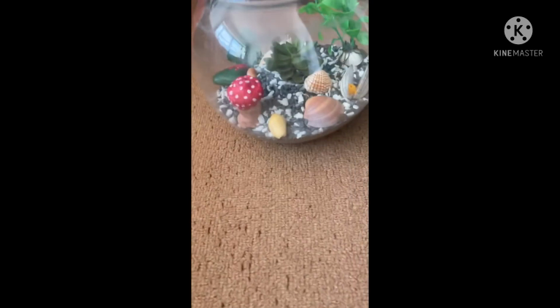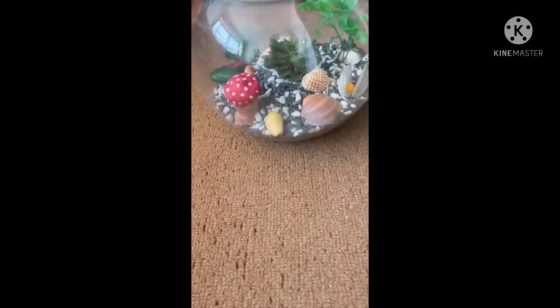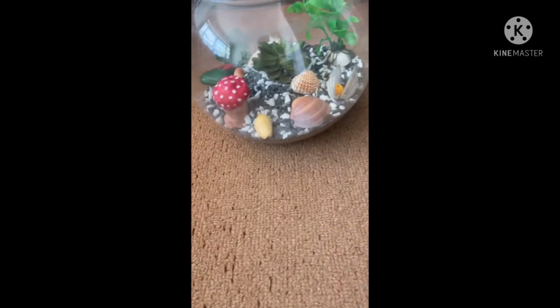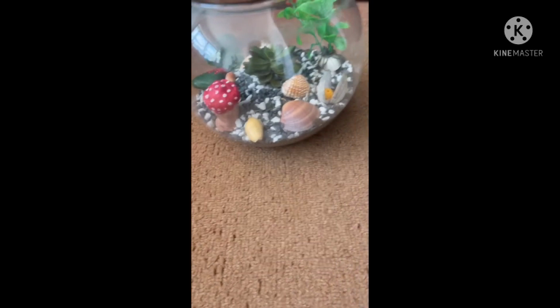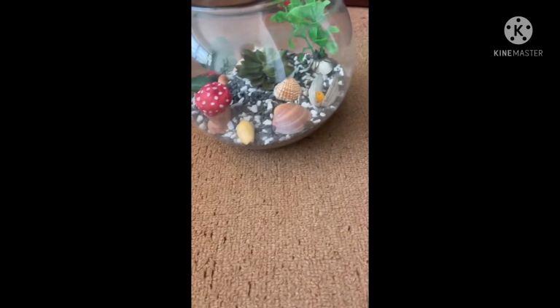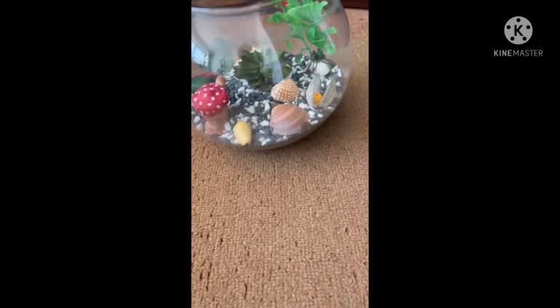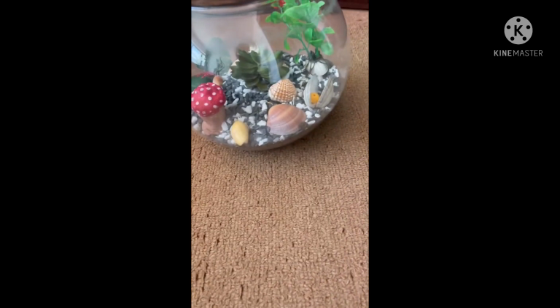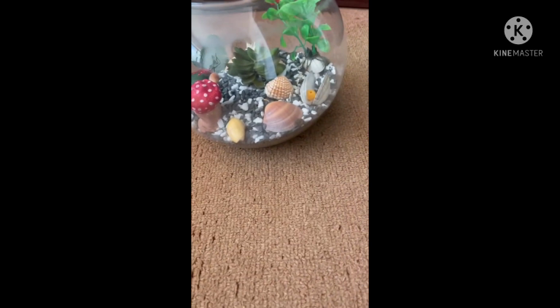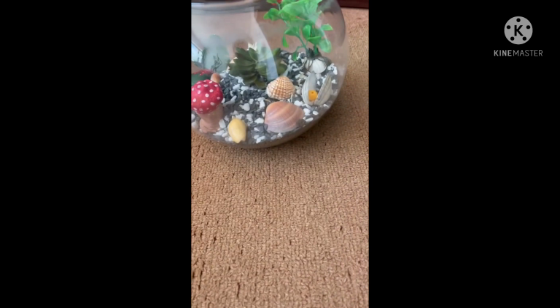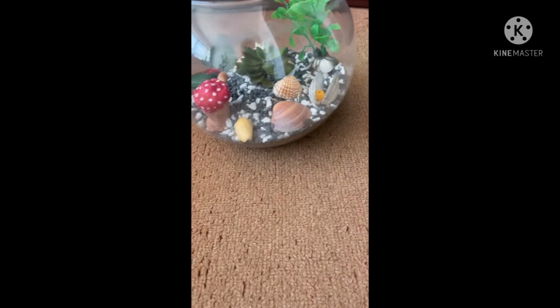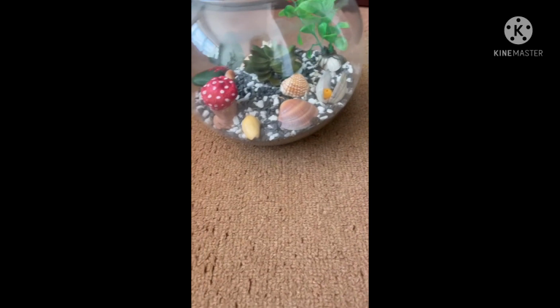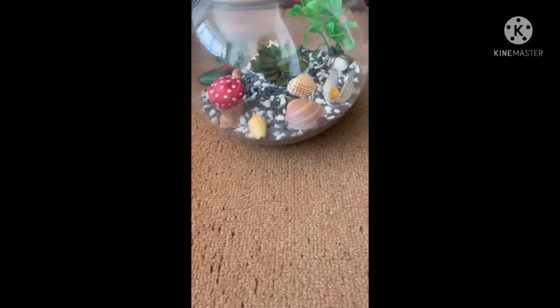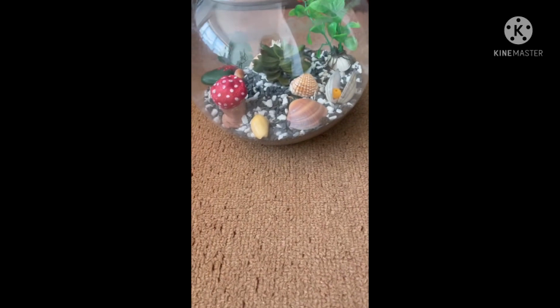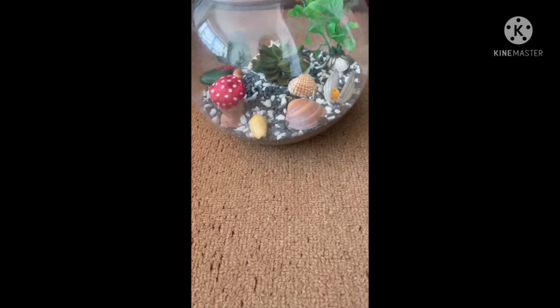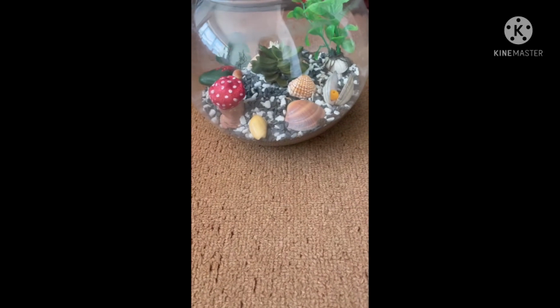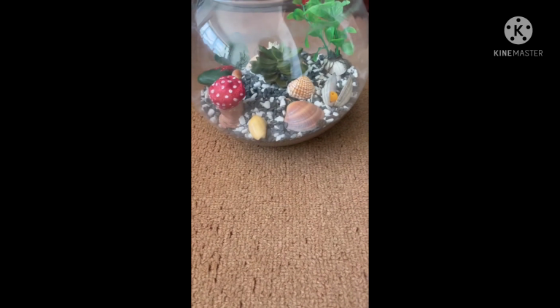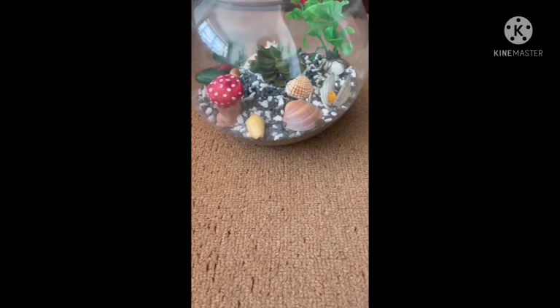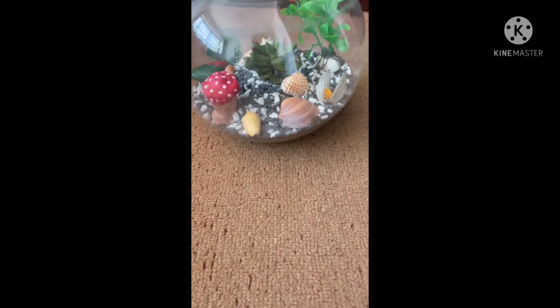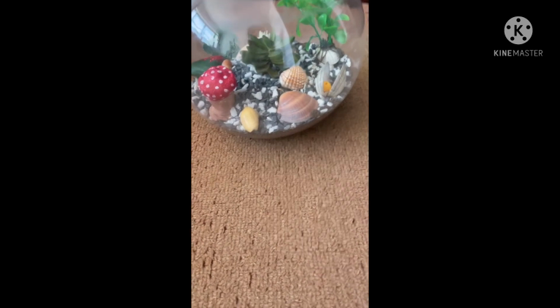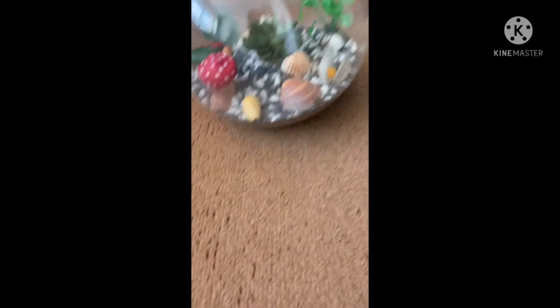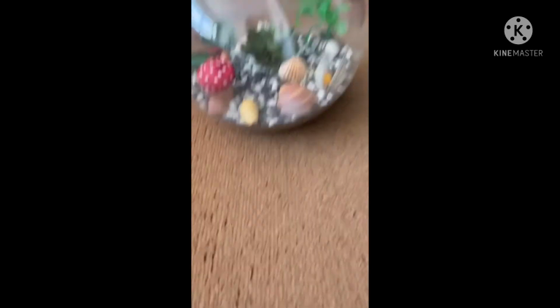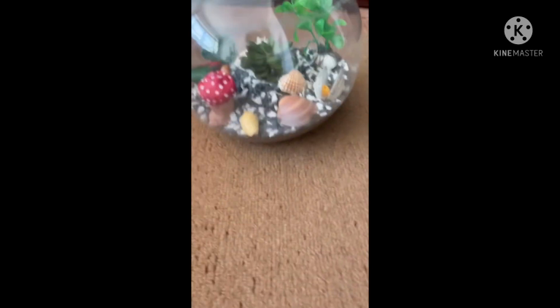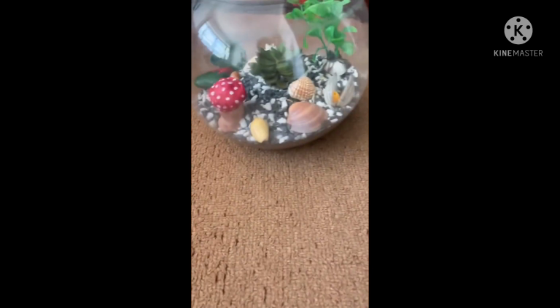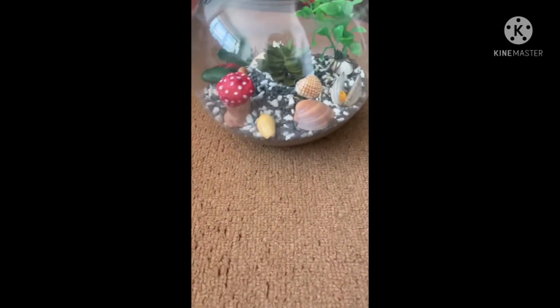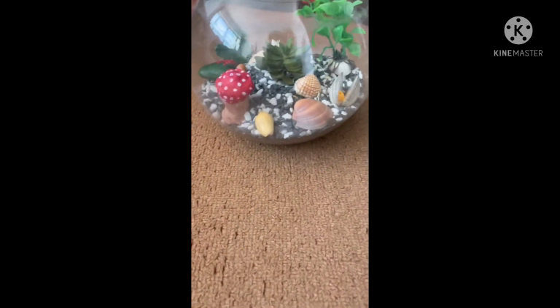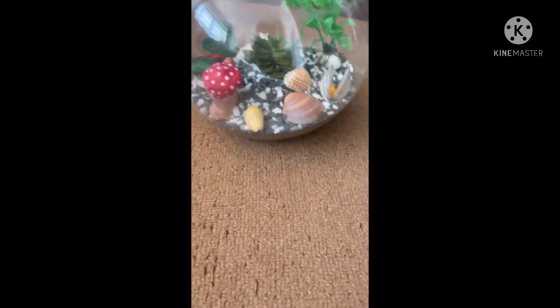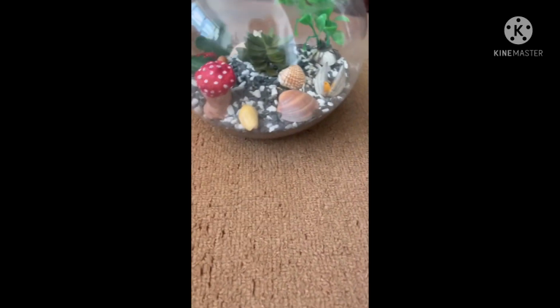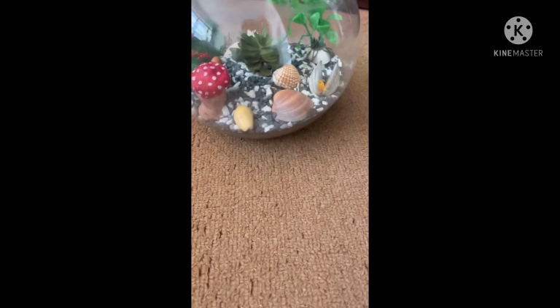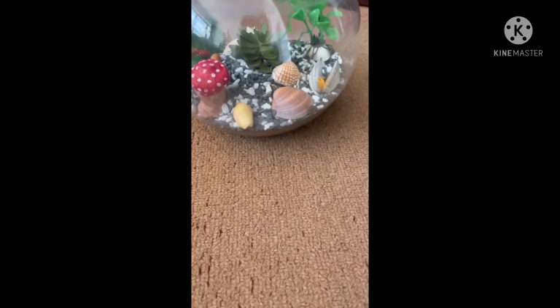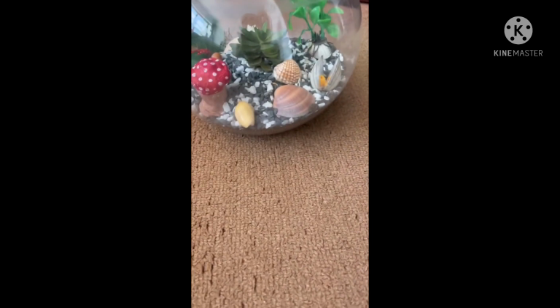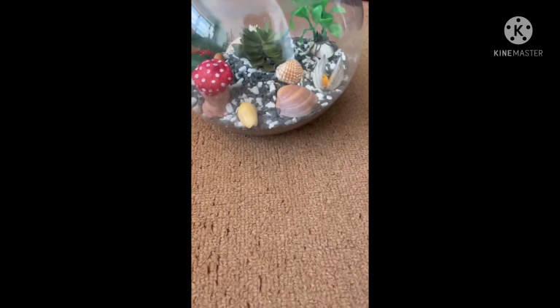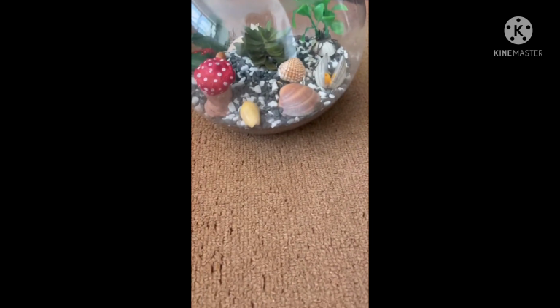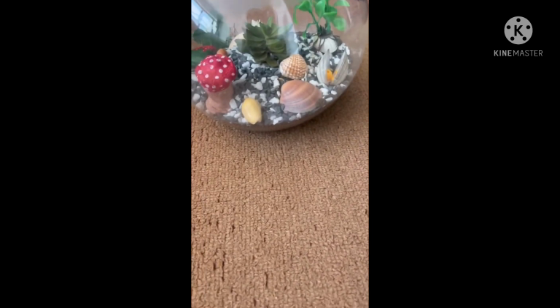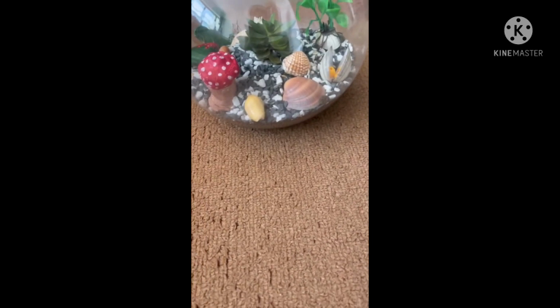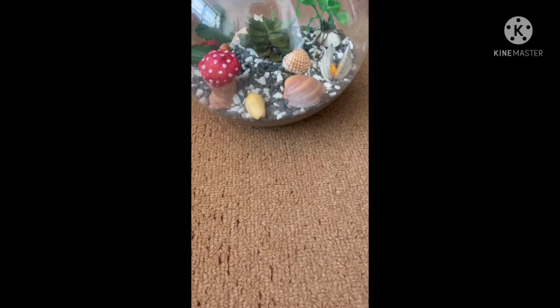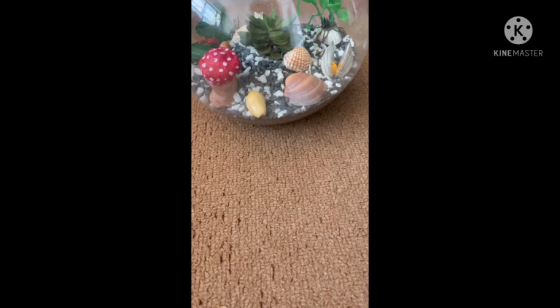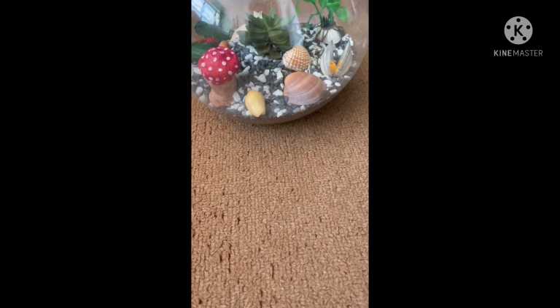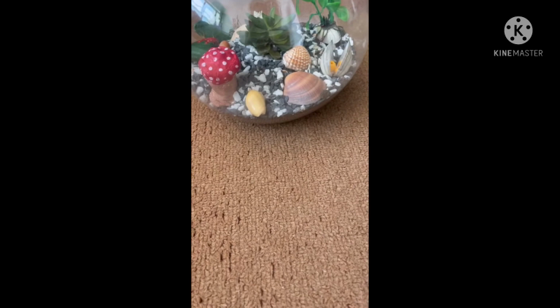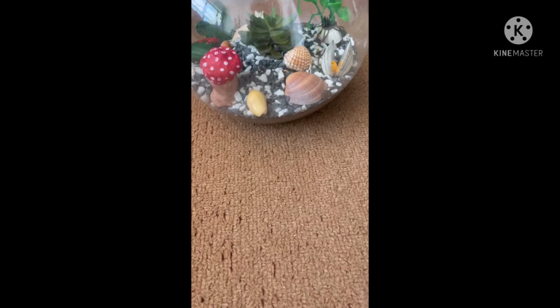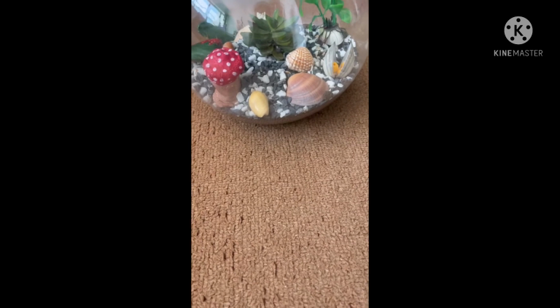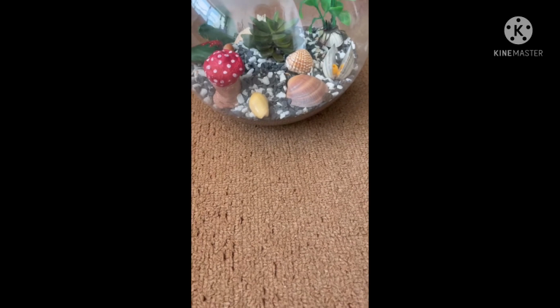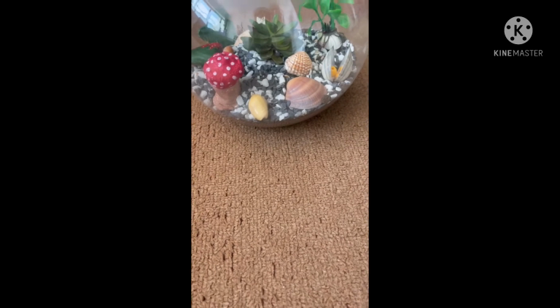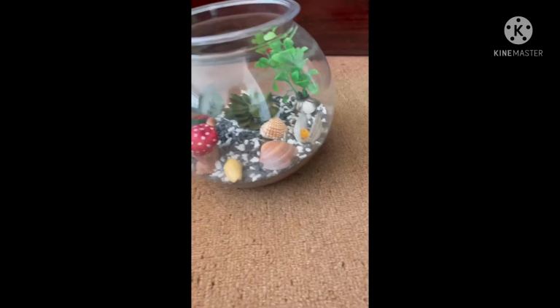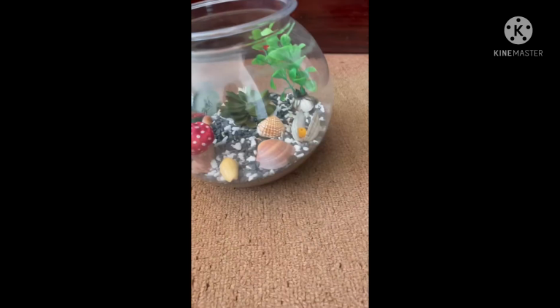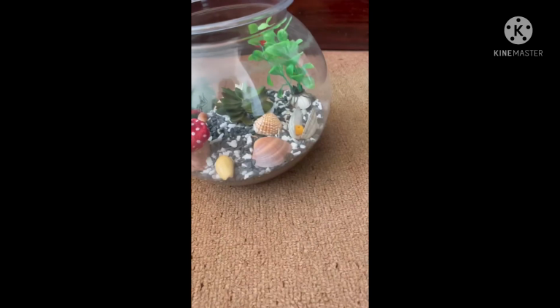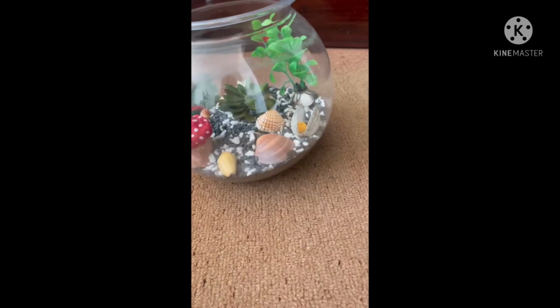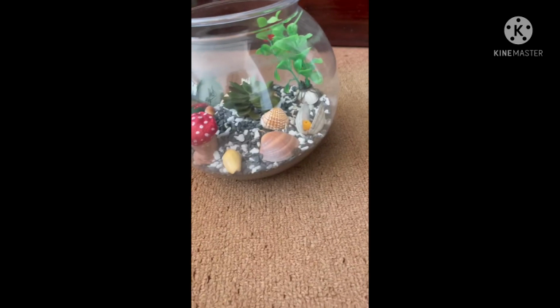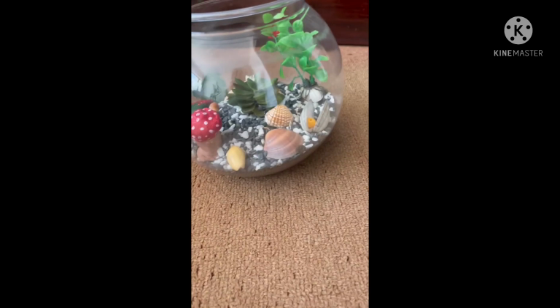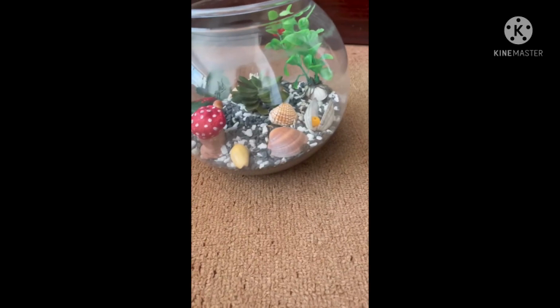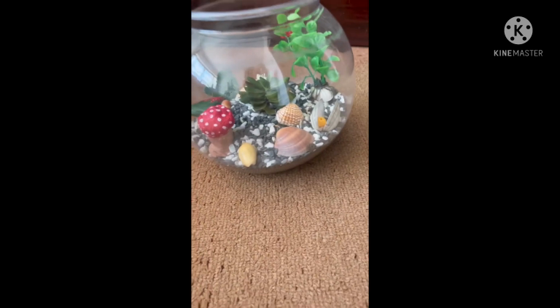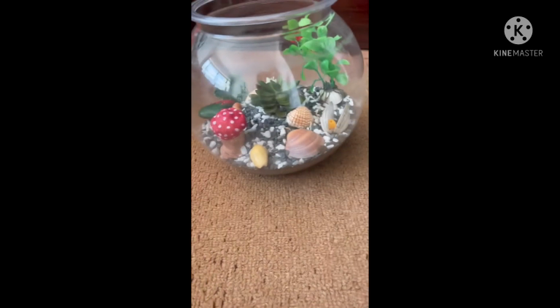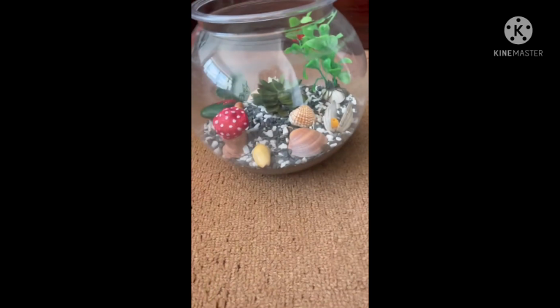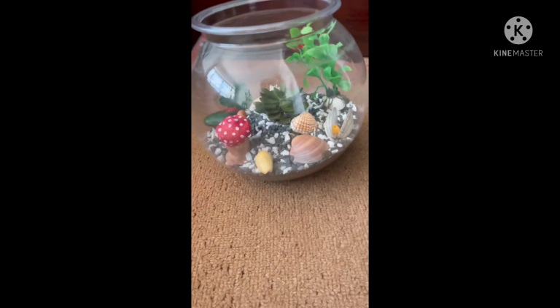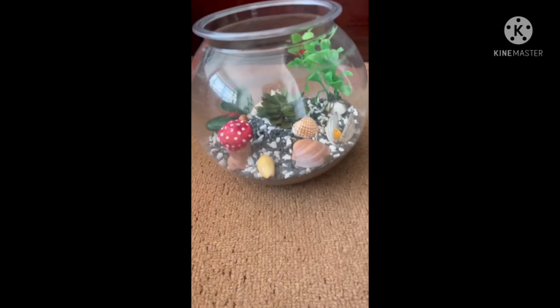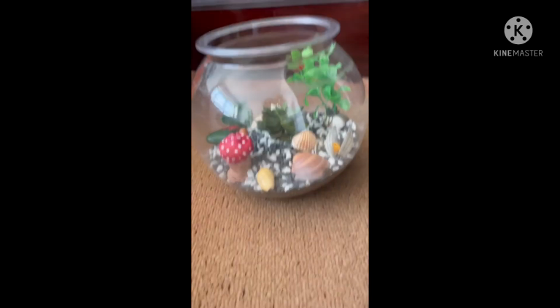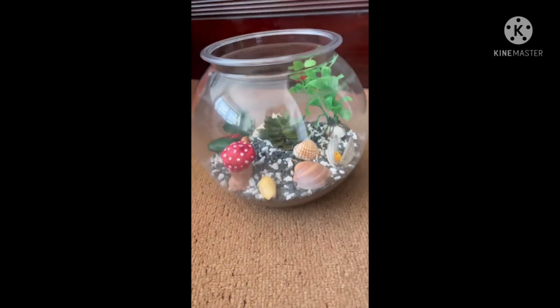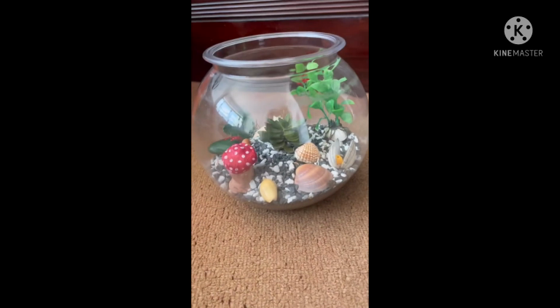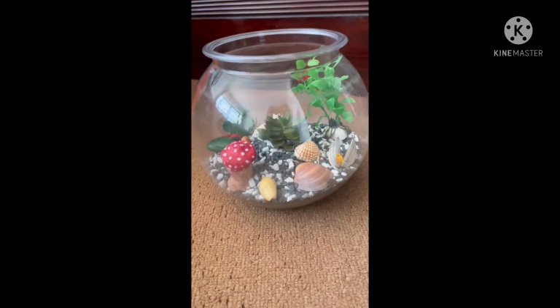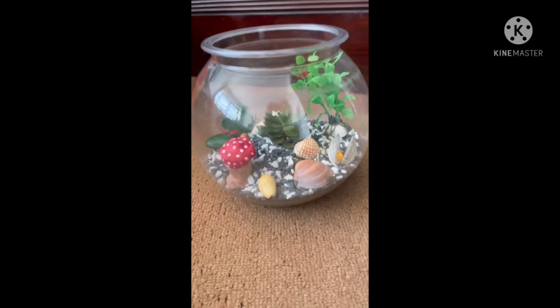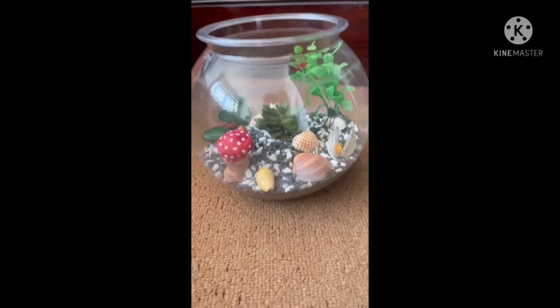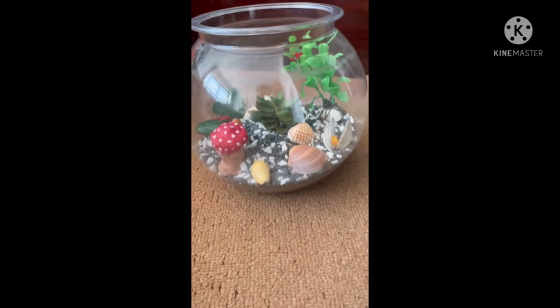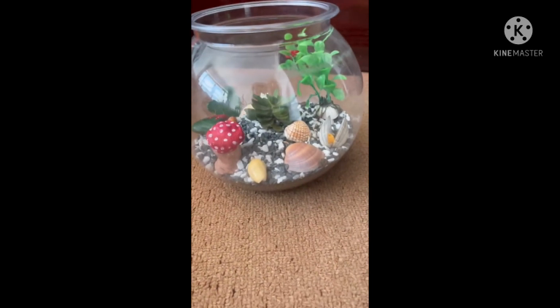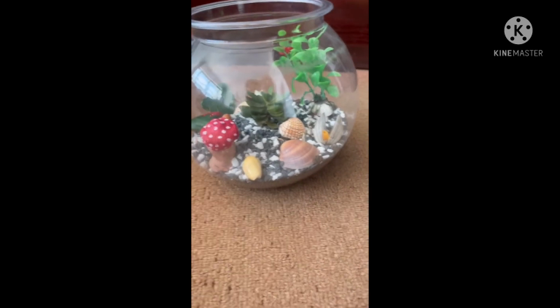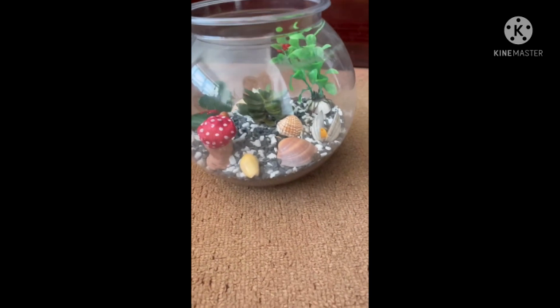I placed the succulent in the soil, and I again took rocks and covered the soil.